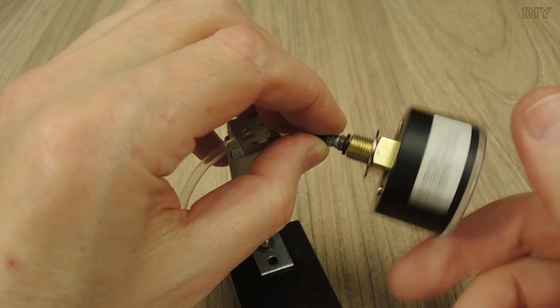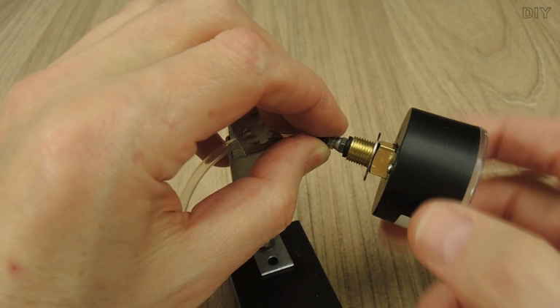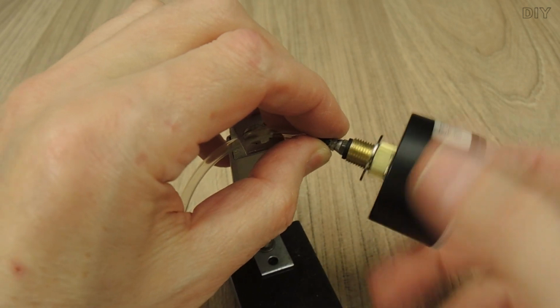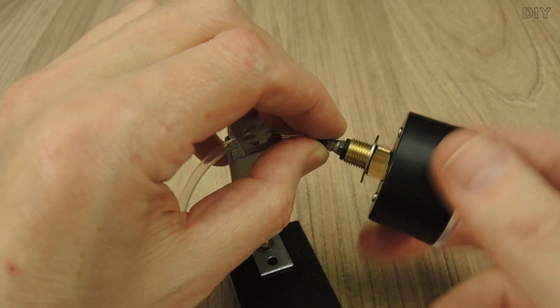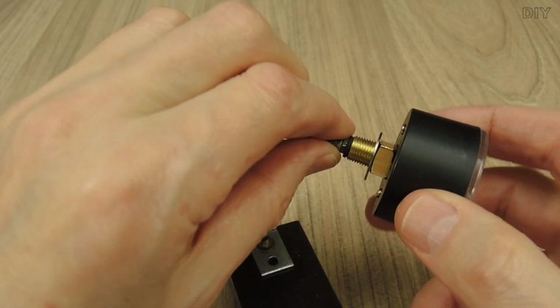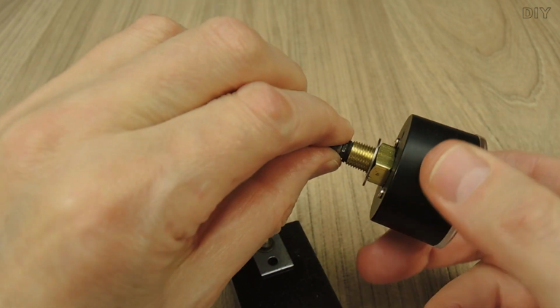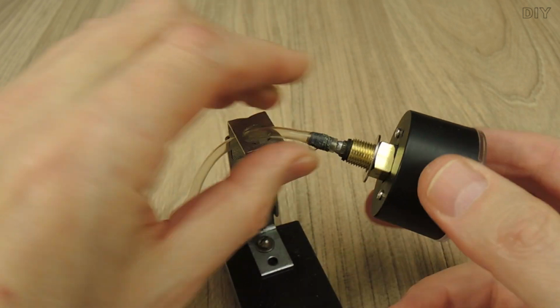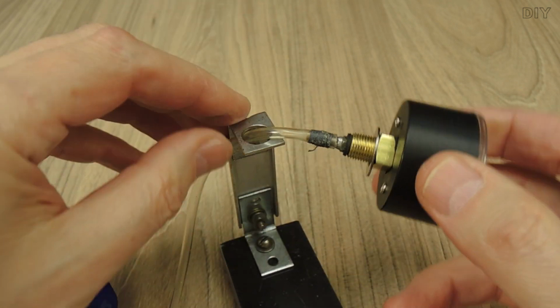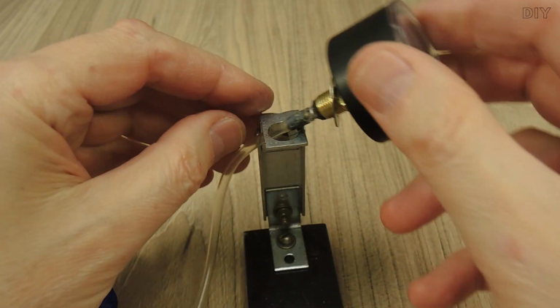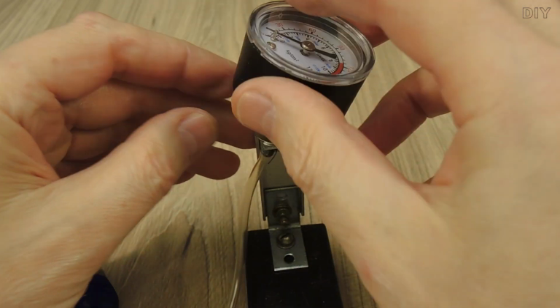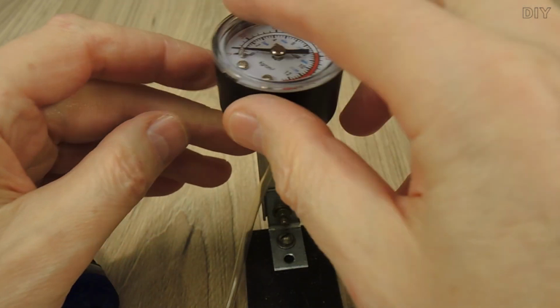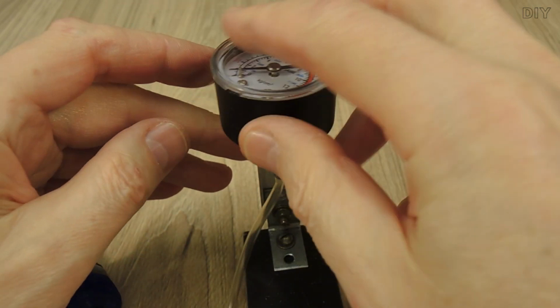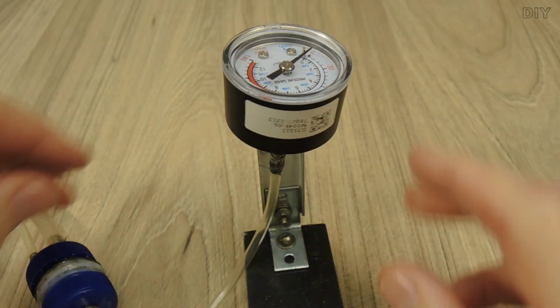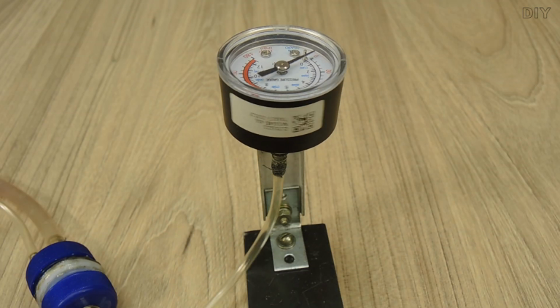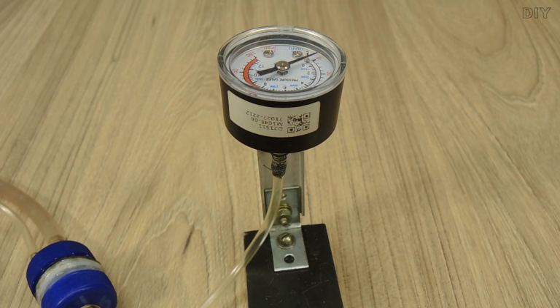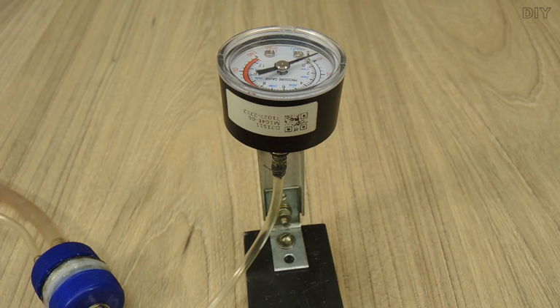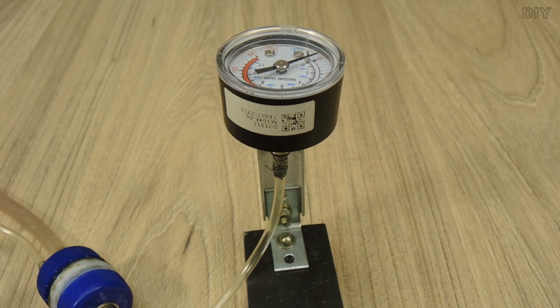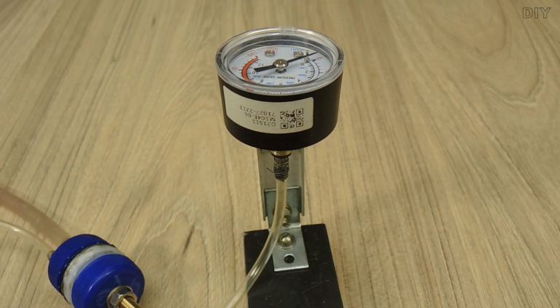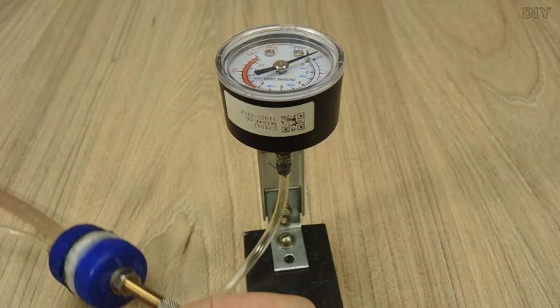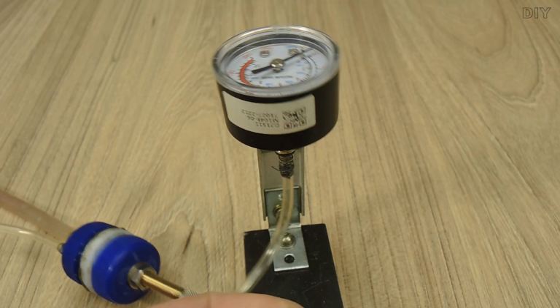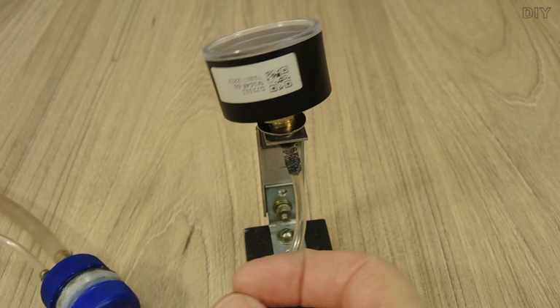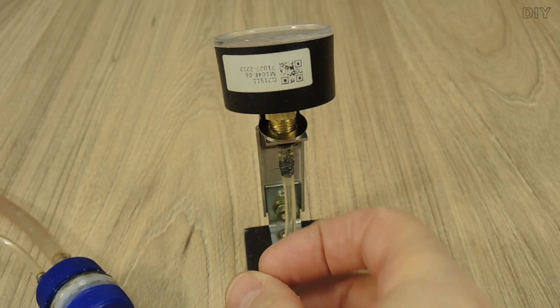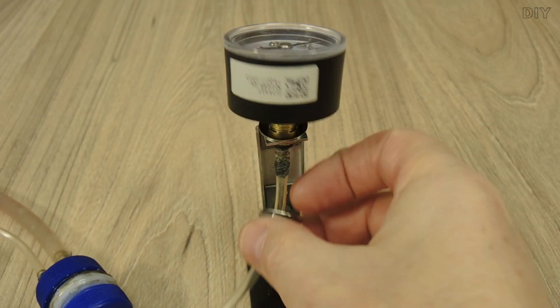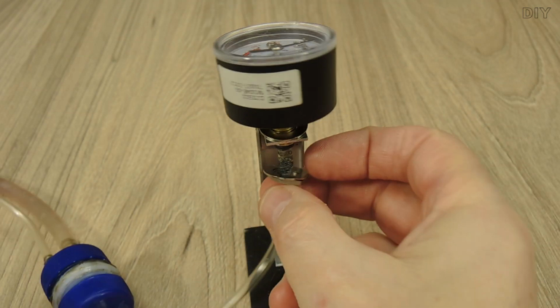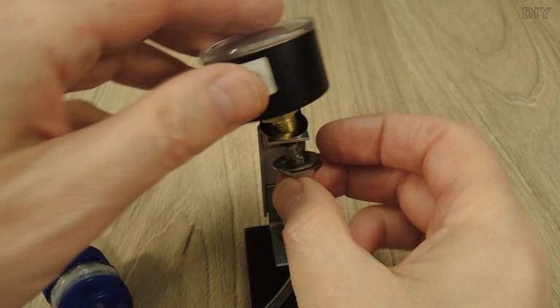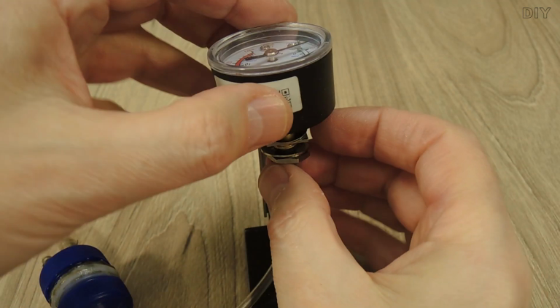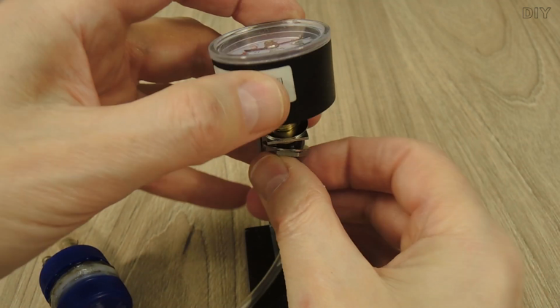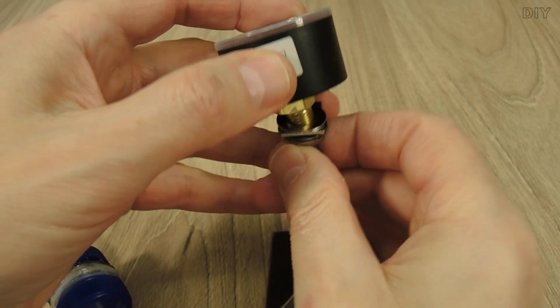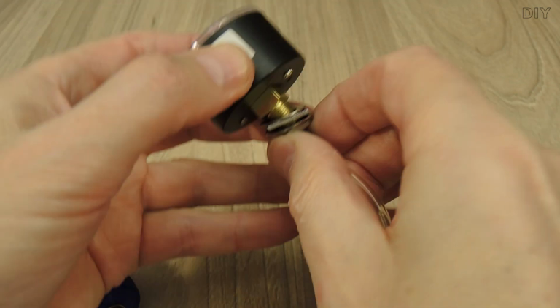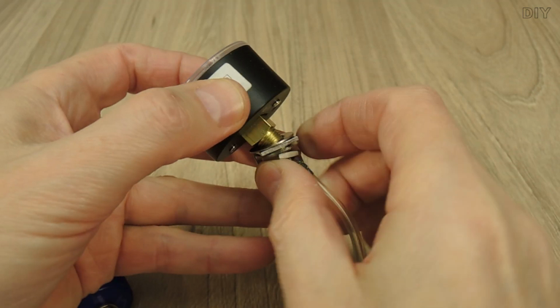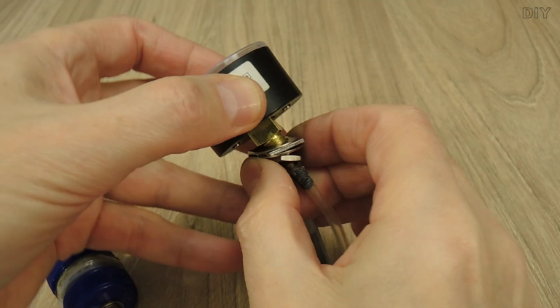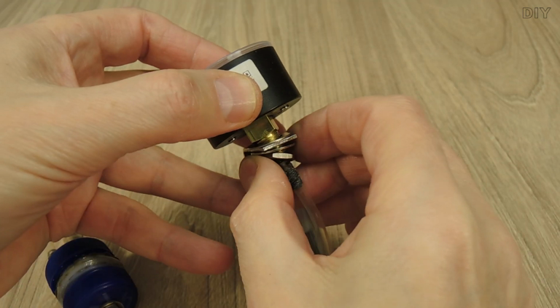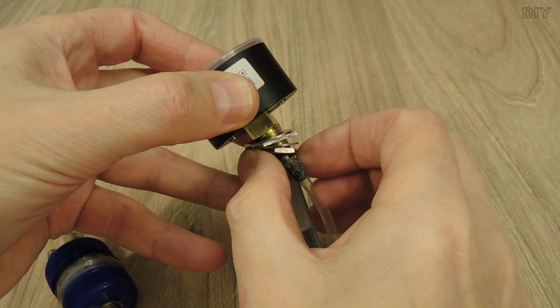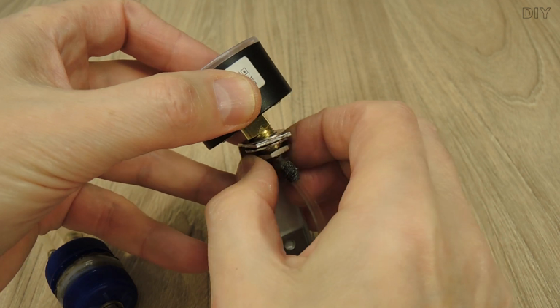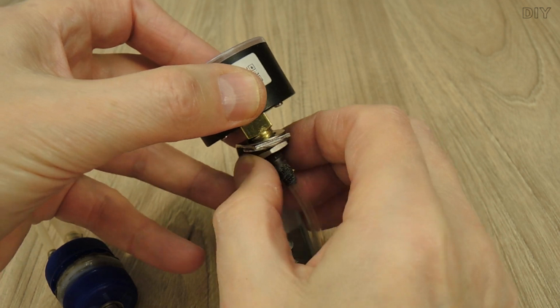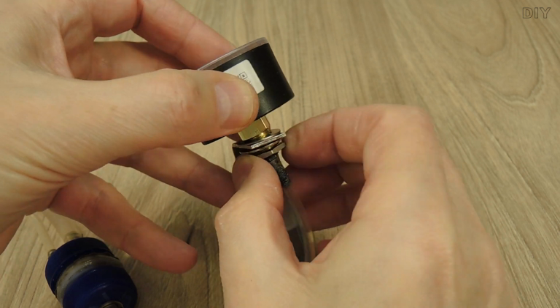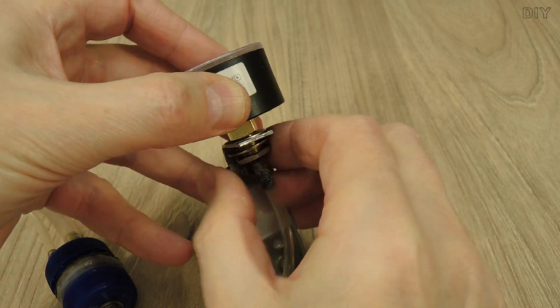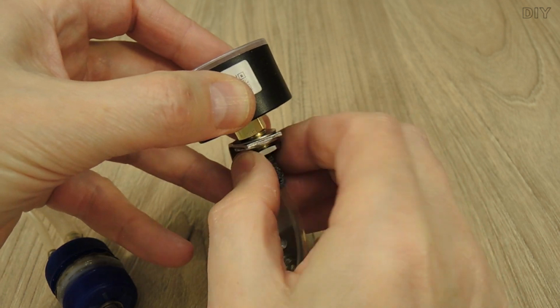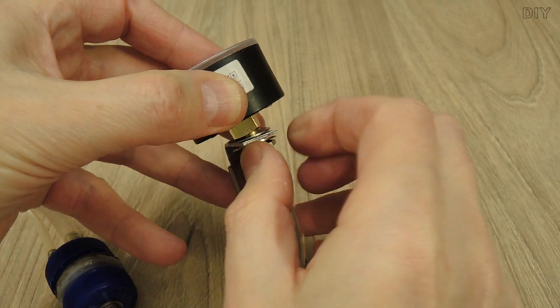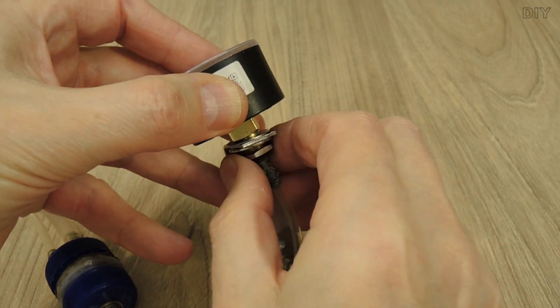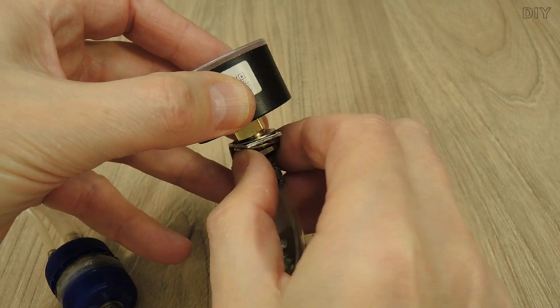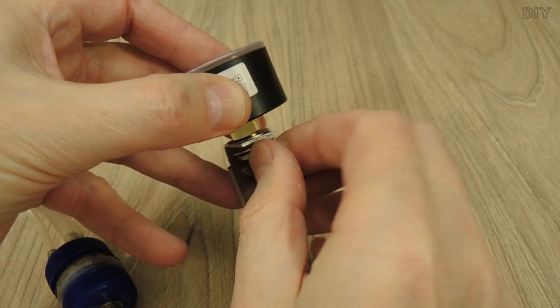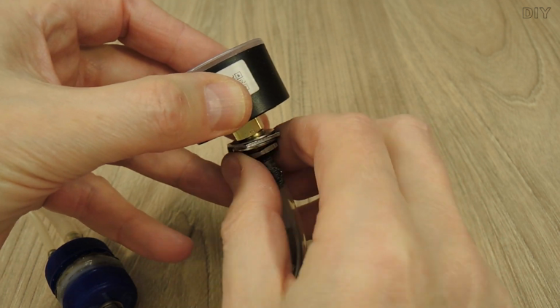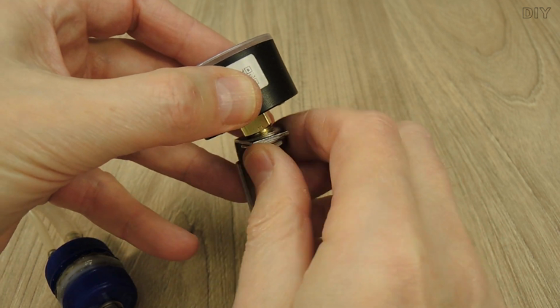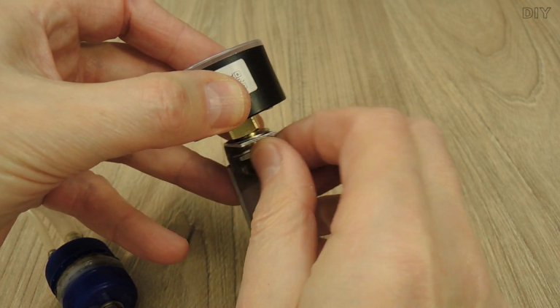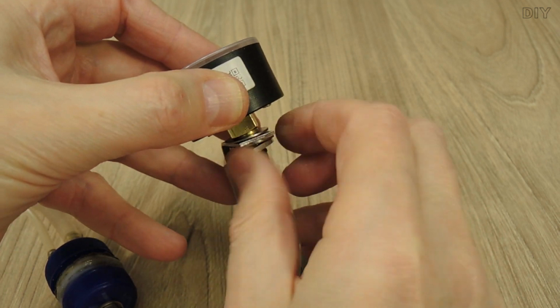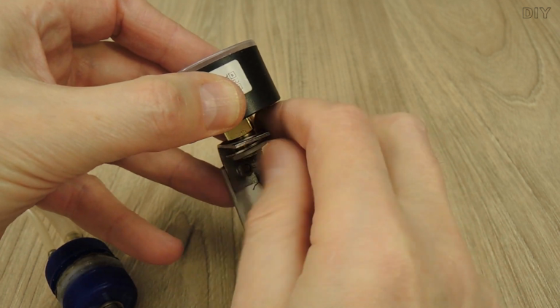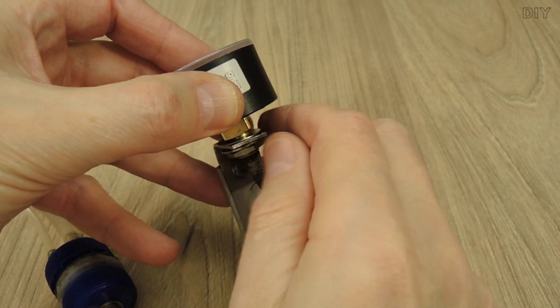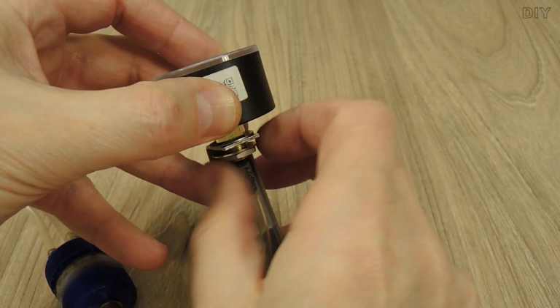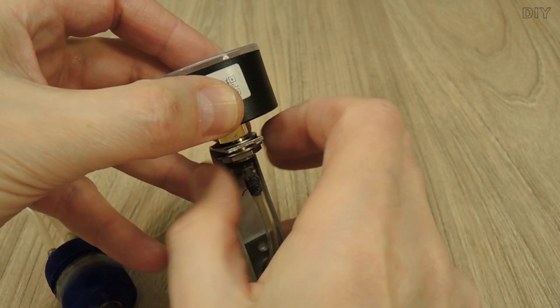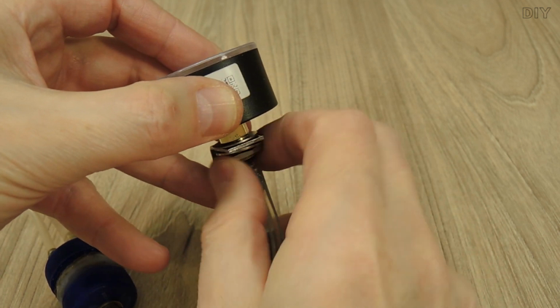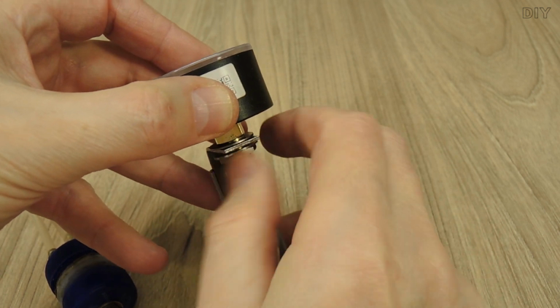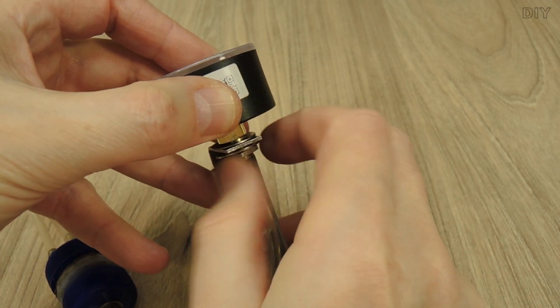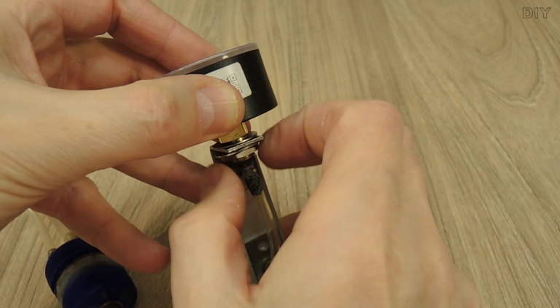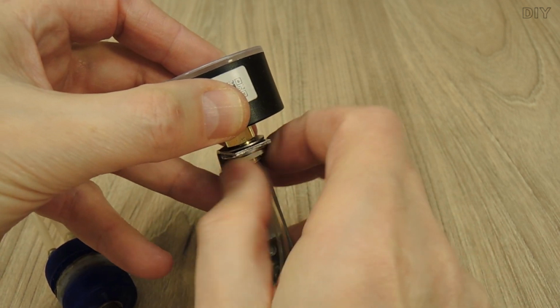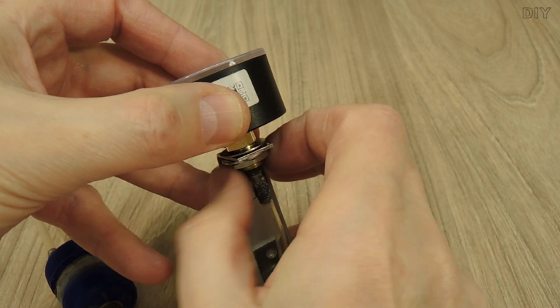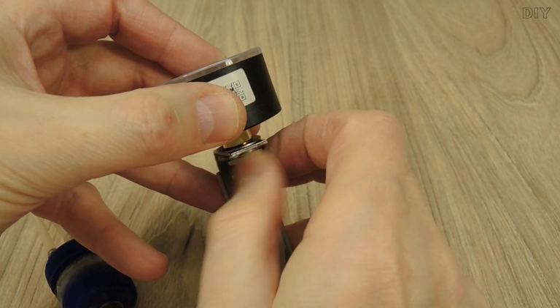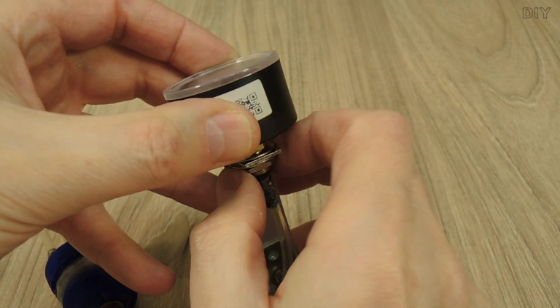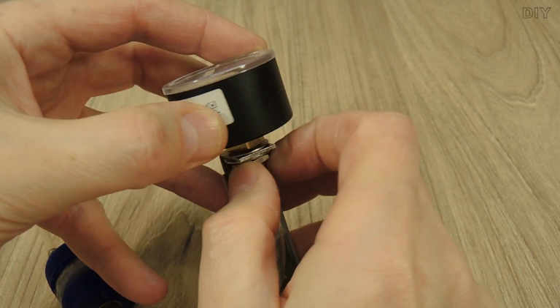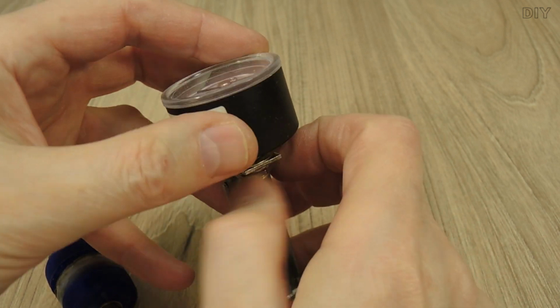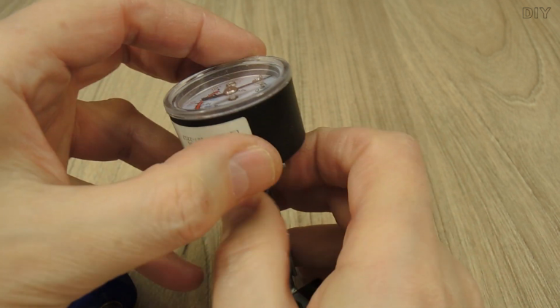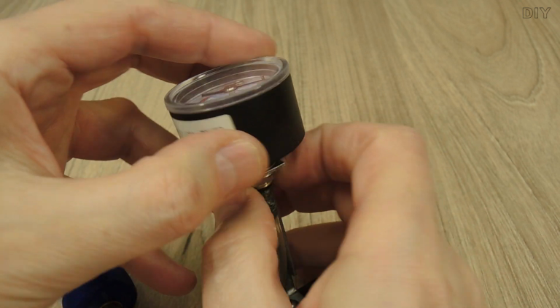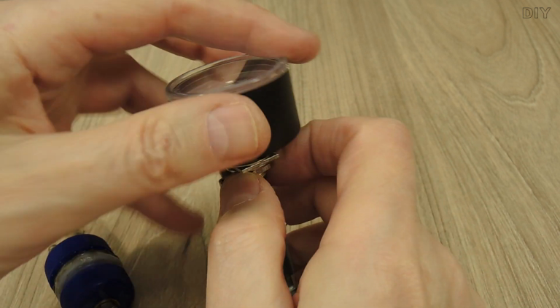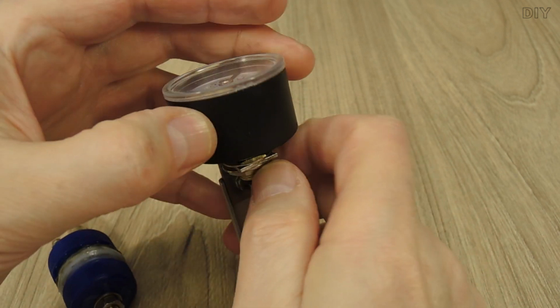In the manometer, I made an M3 thread for the fitting, in order to preserve the external thread for fixing the device itself.